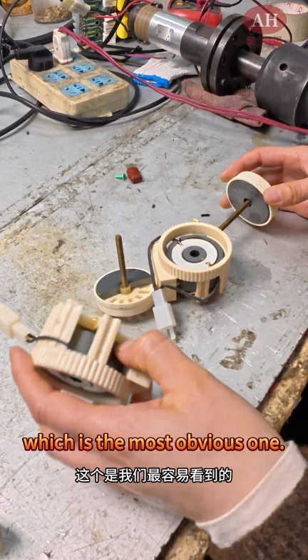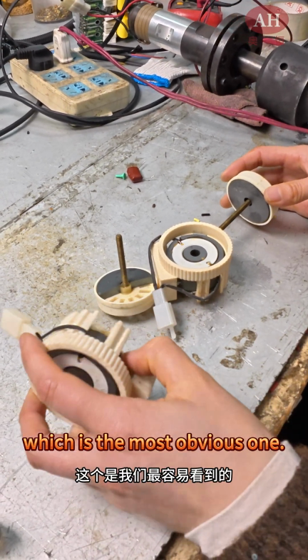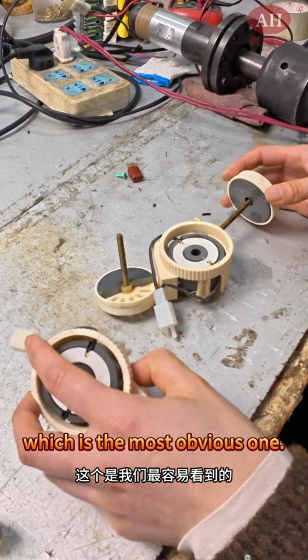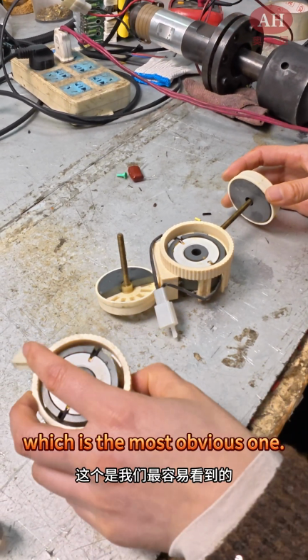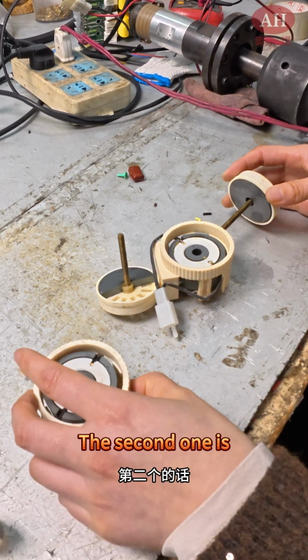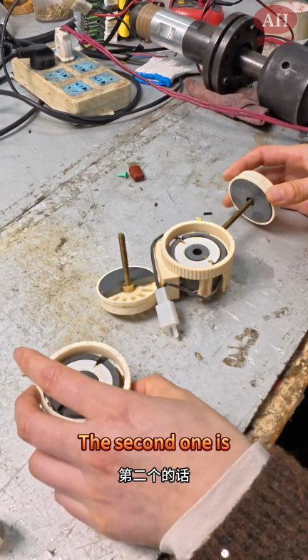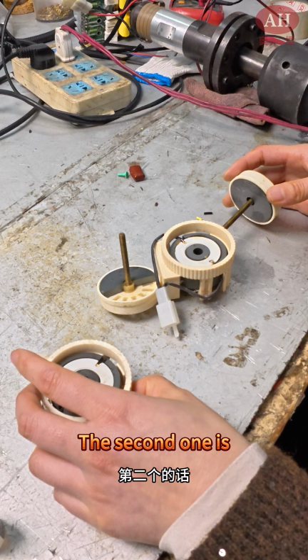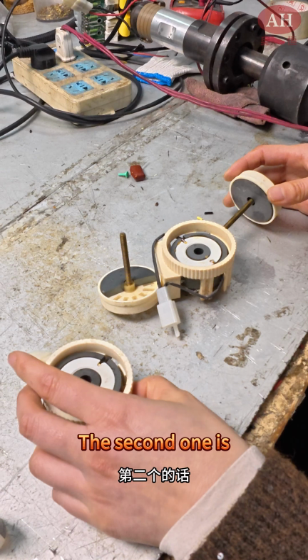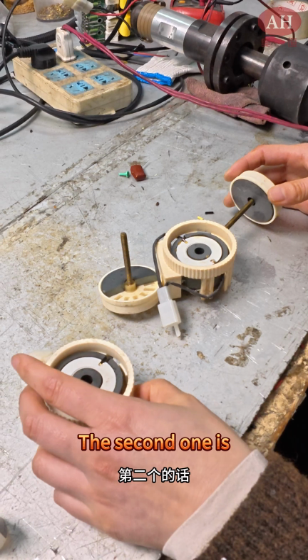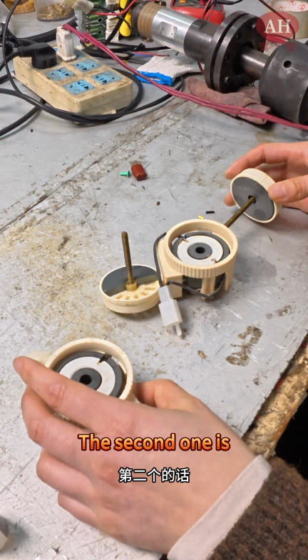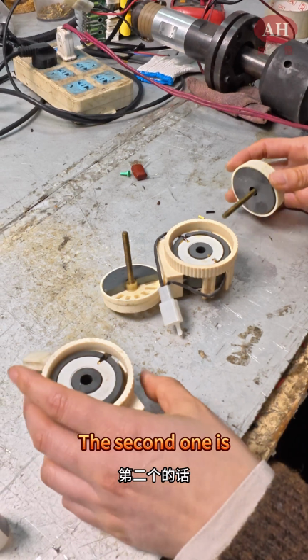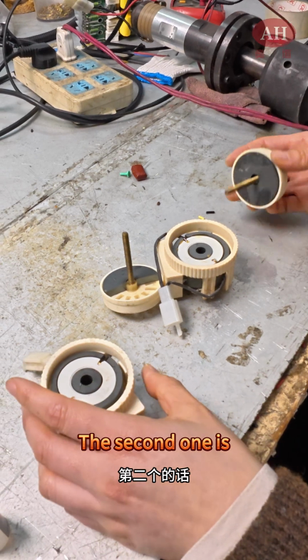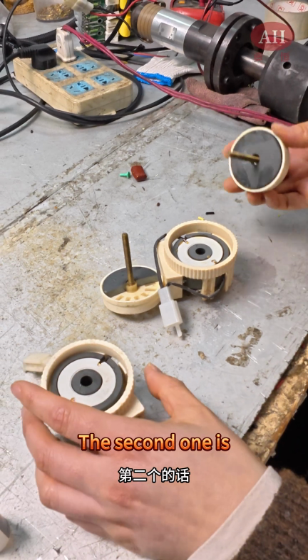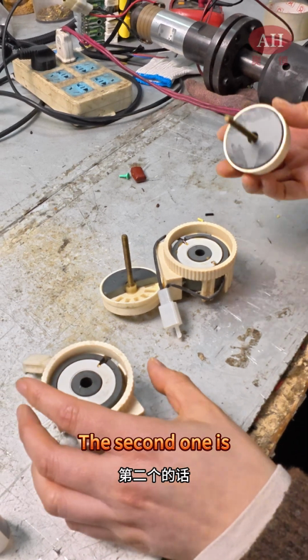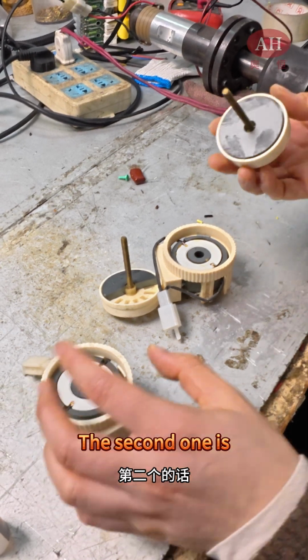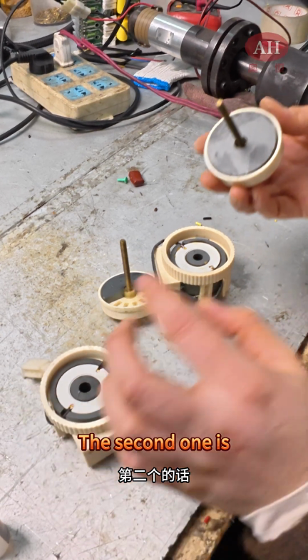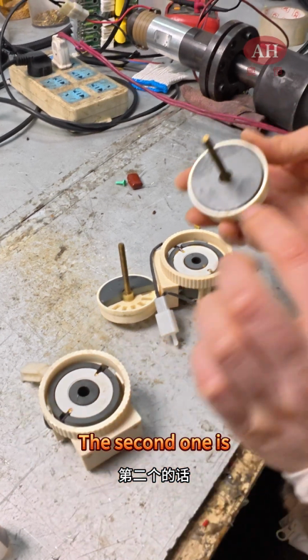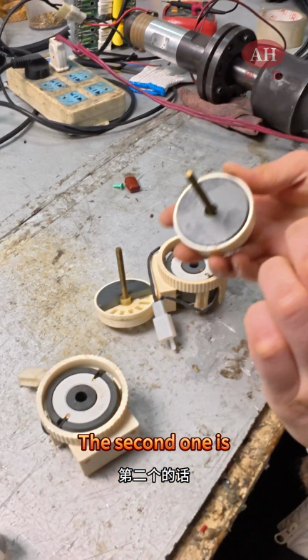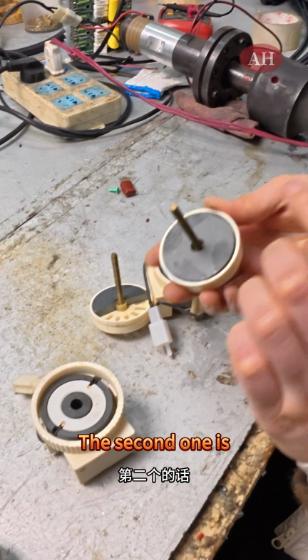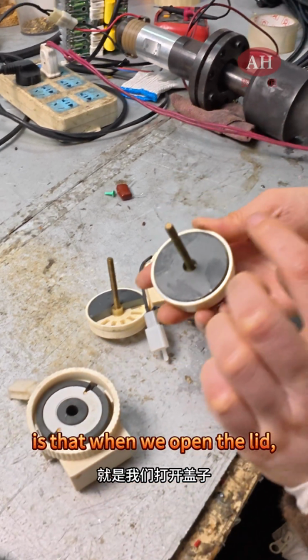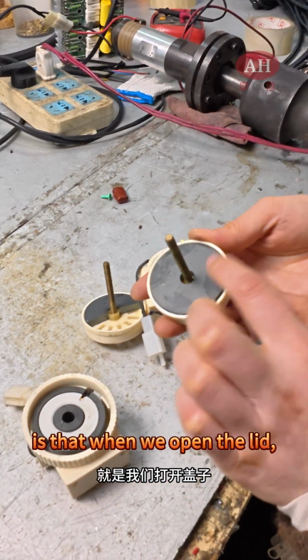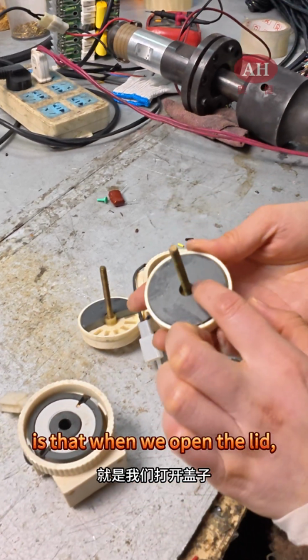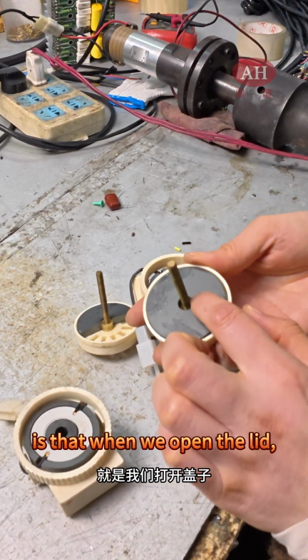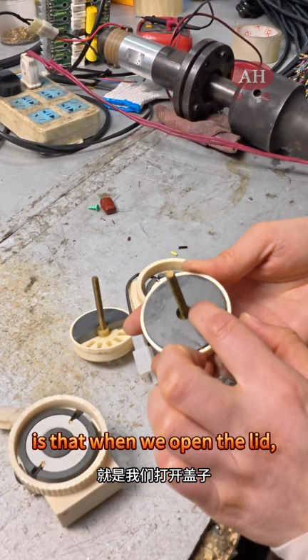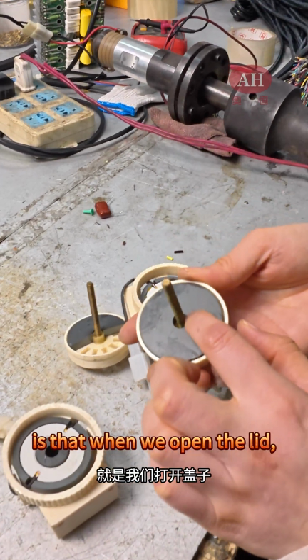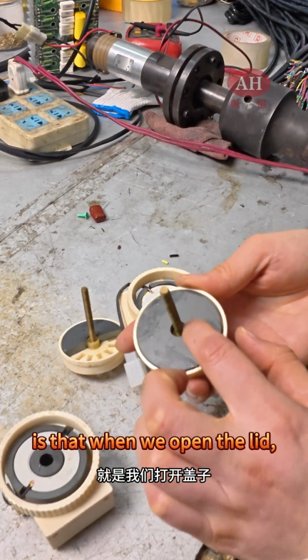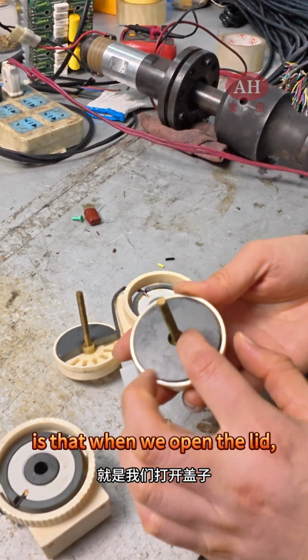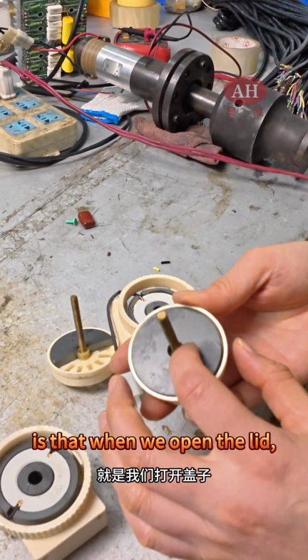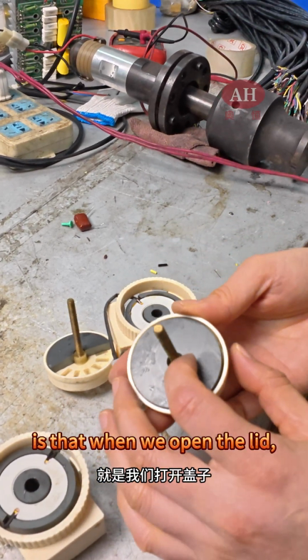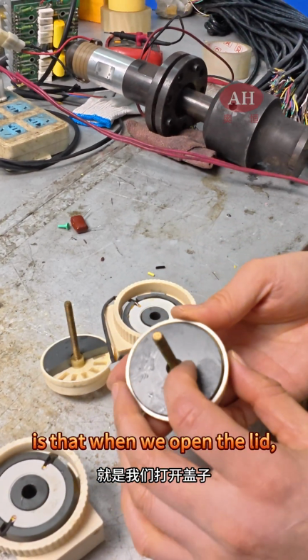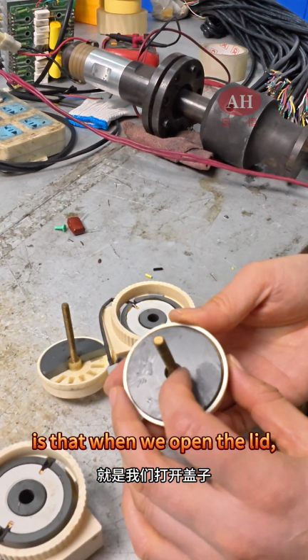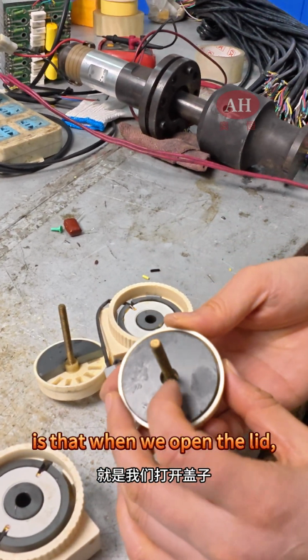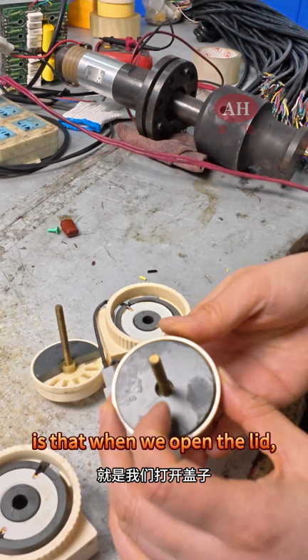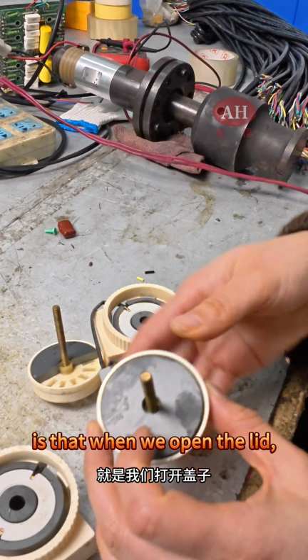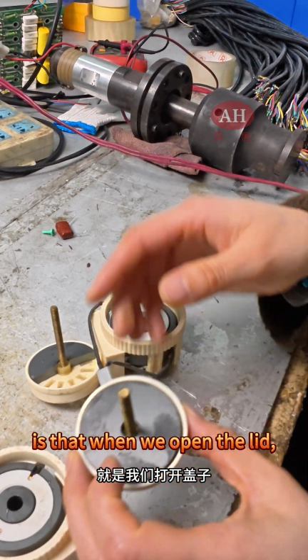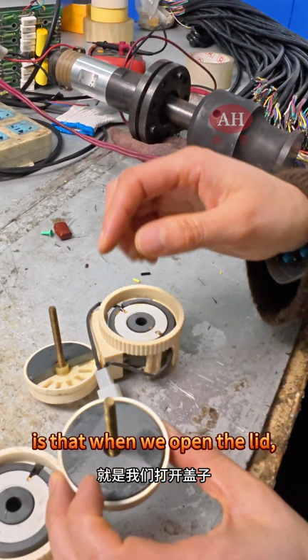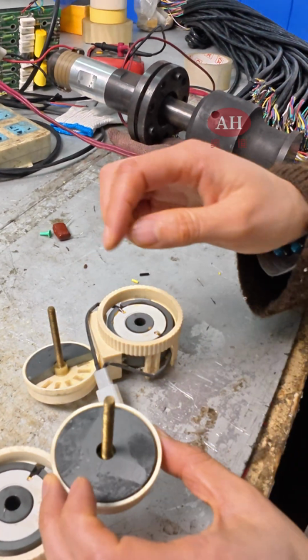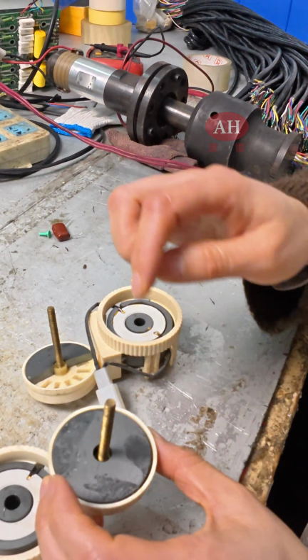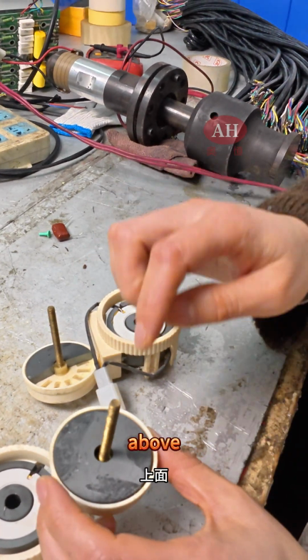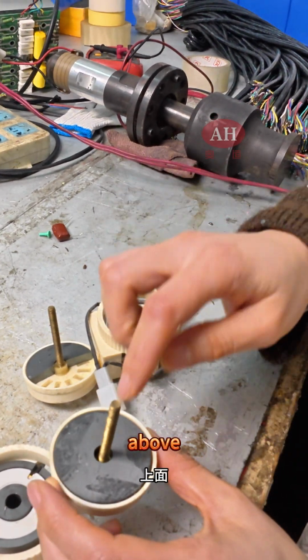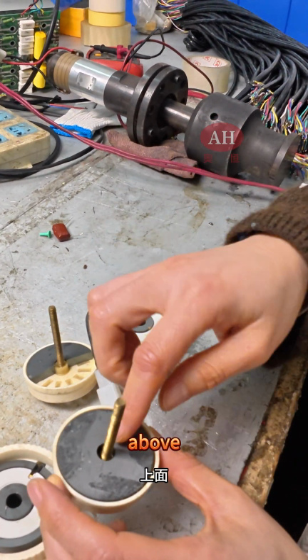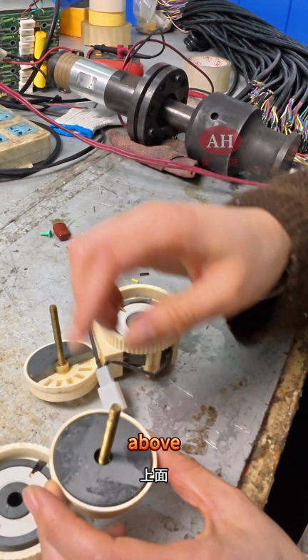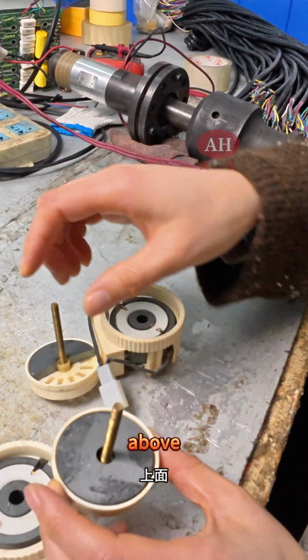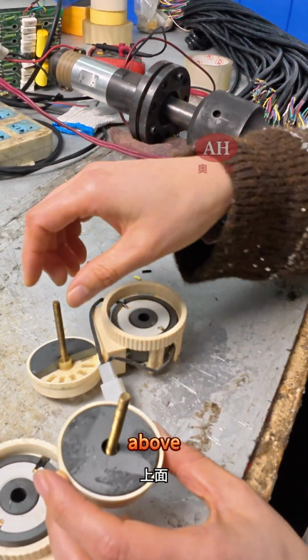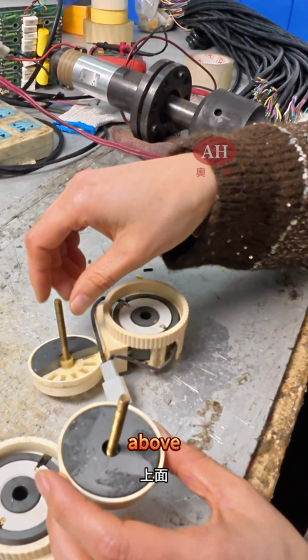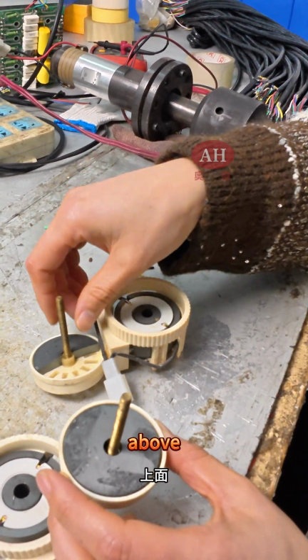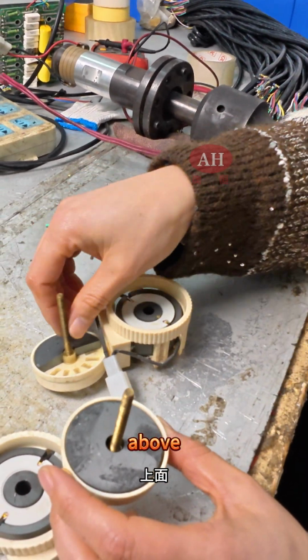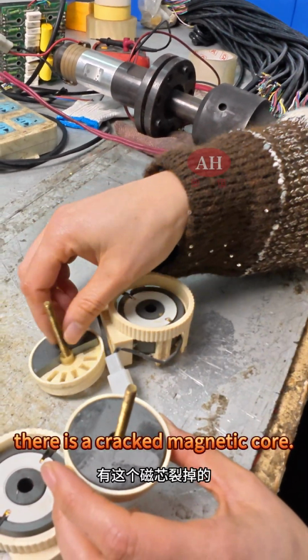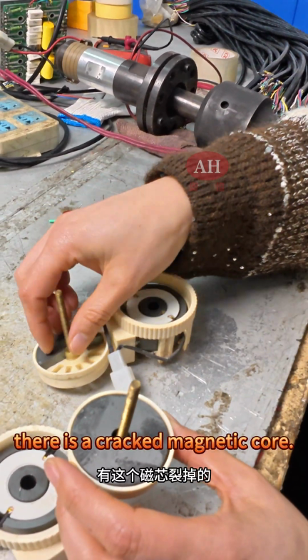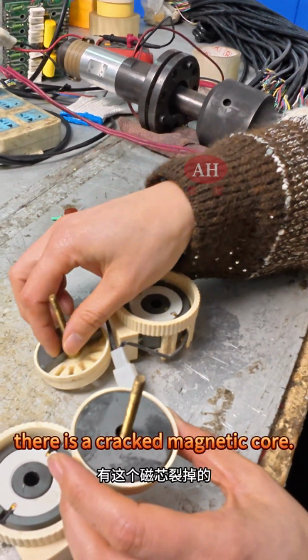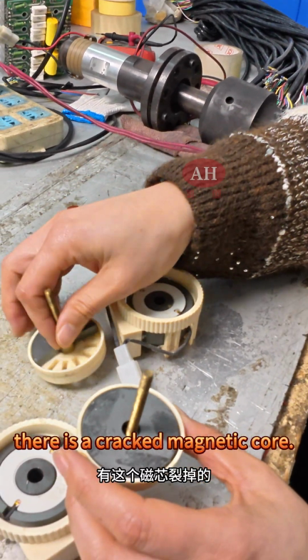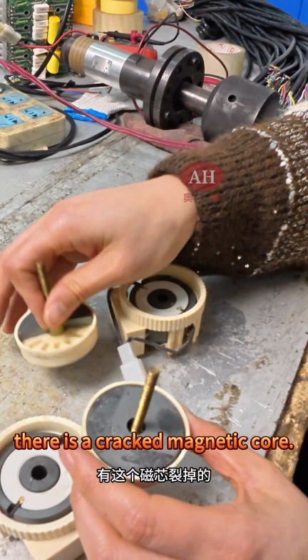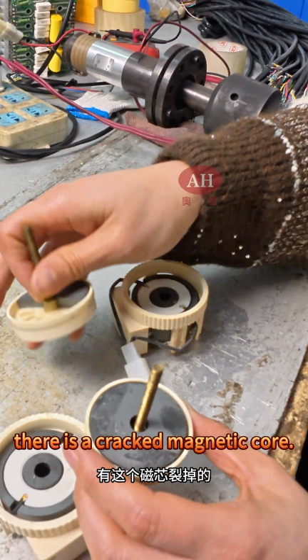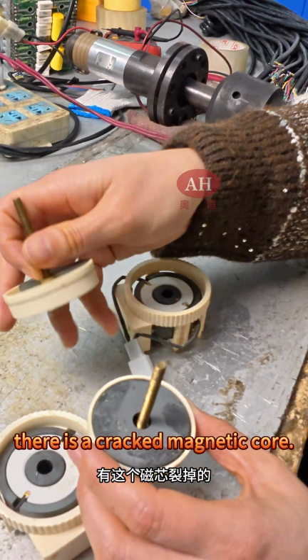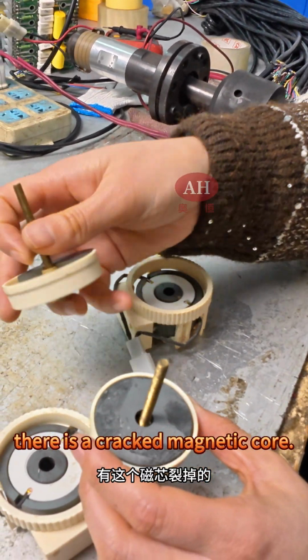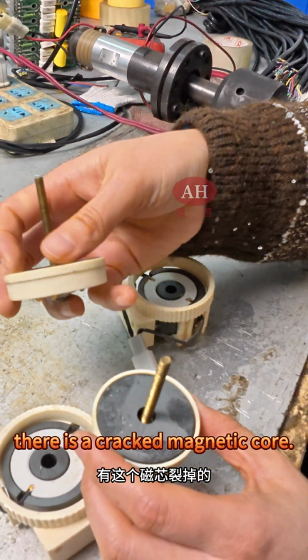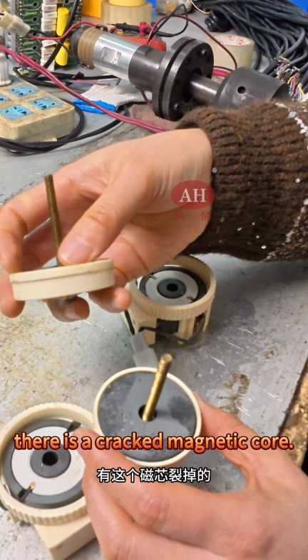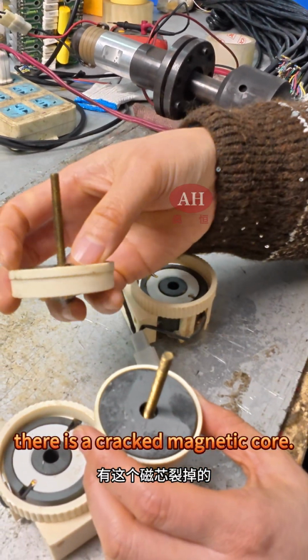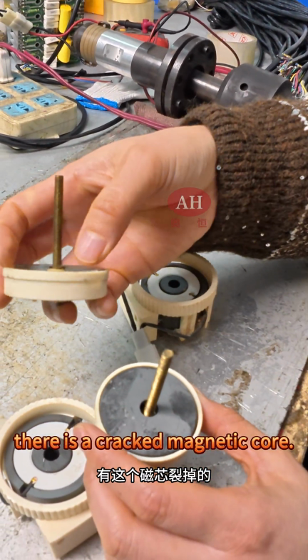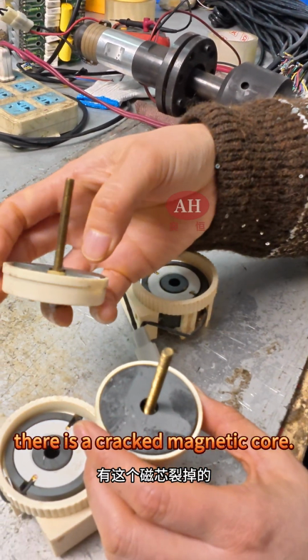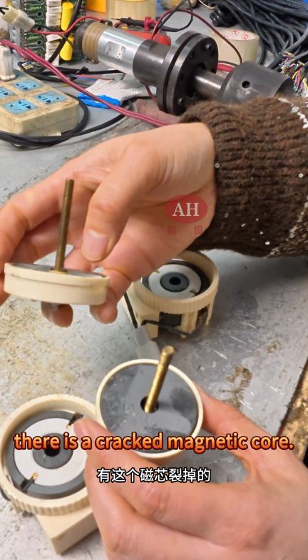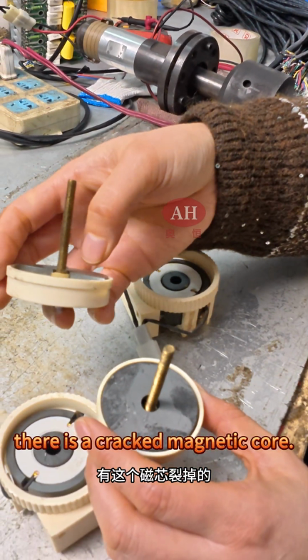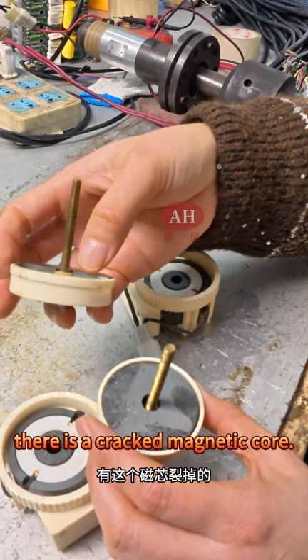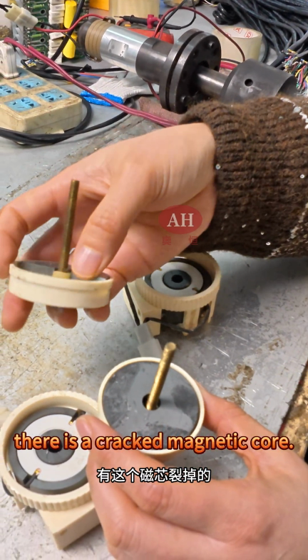The second problem is that when we open the lid, above, there is a cracked magnetic core.